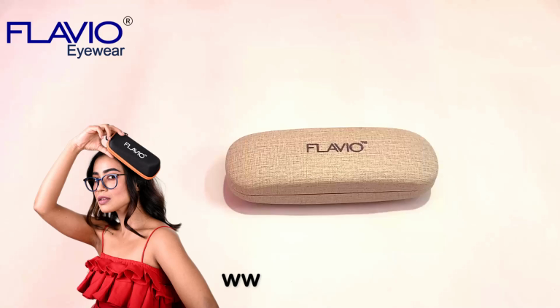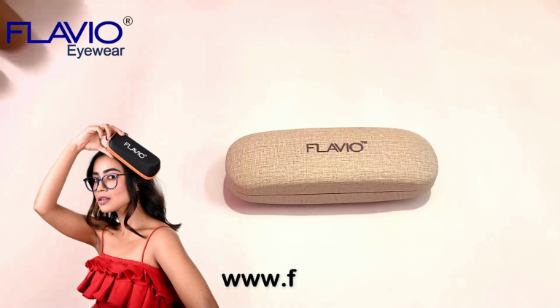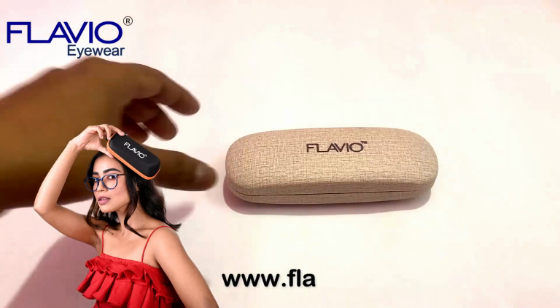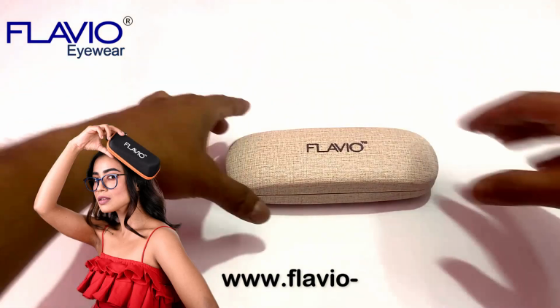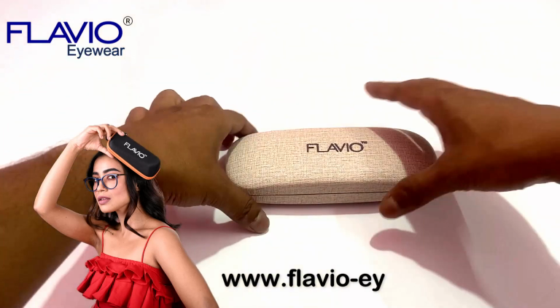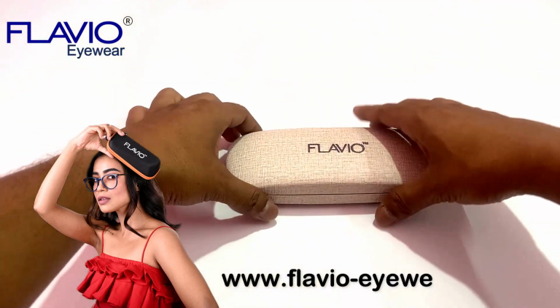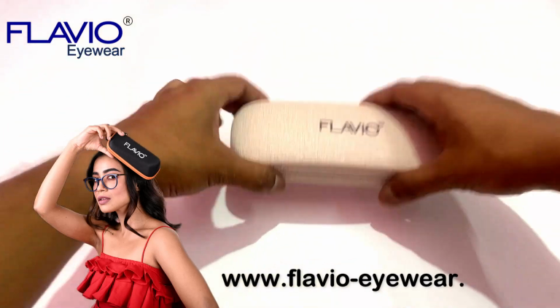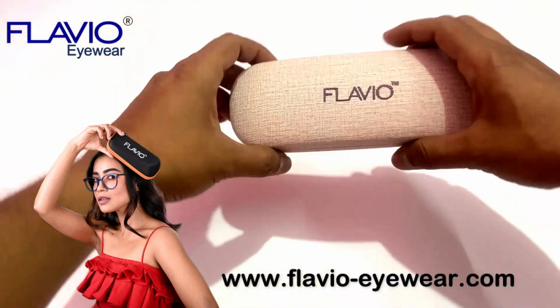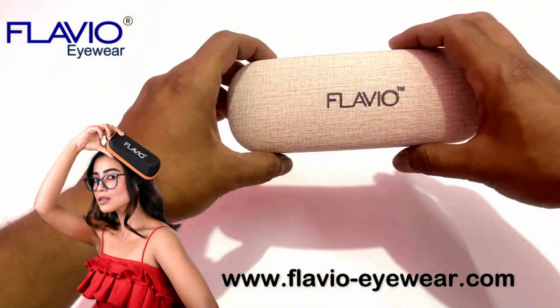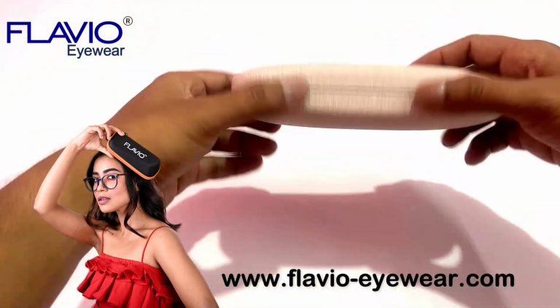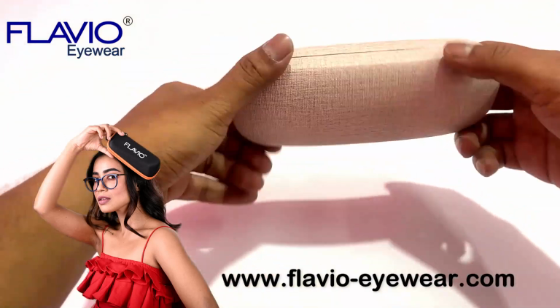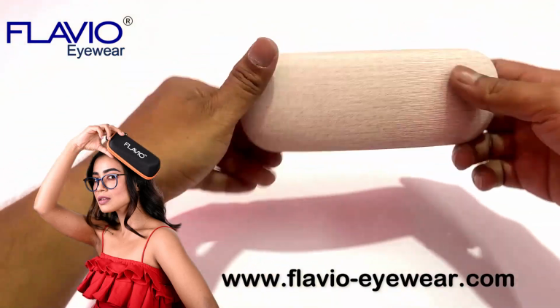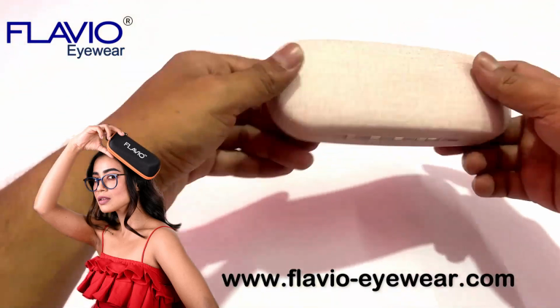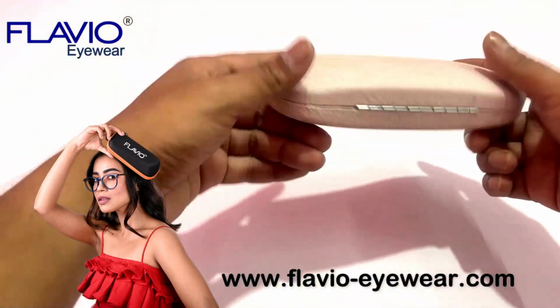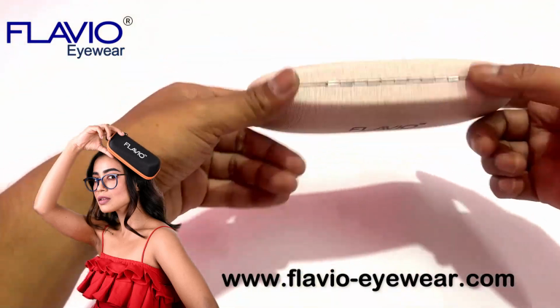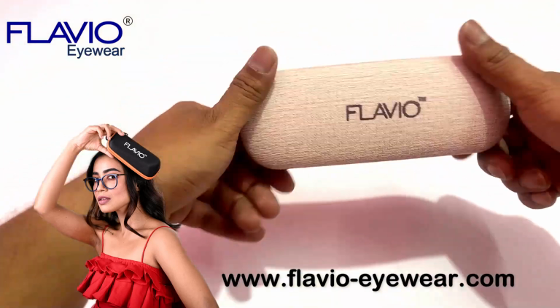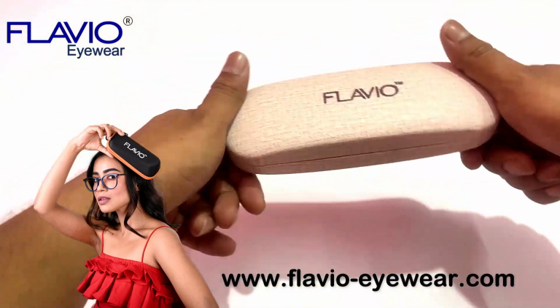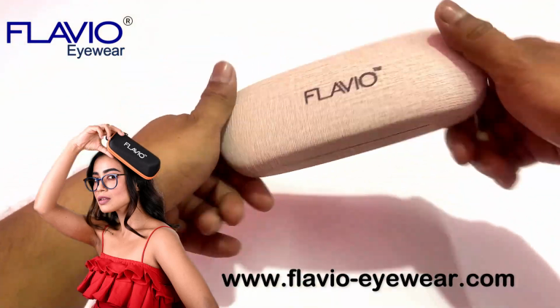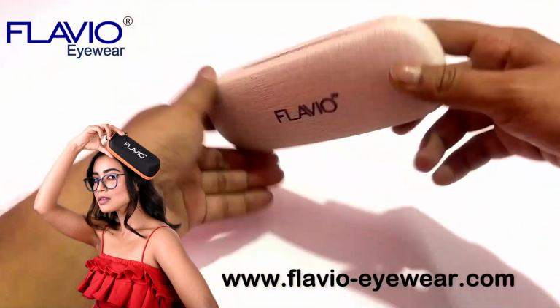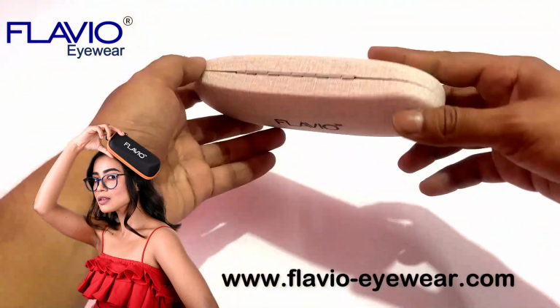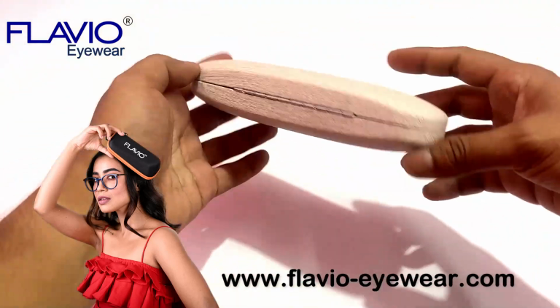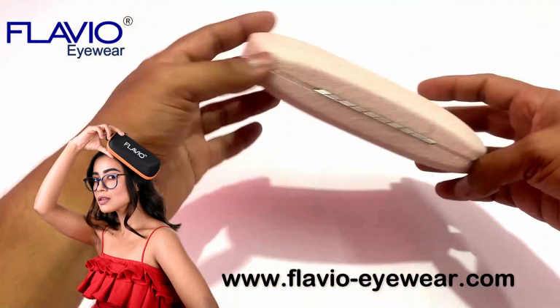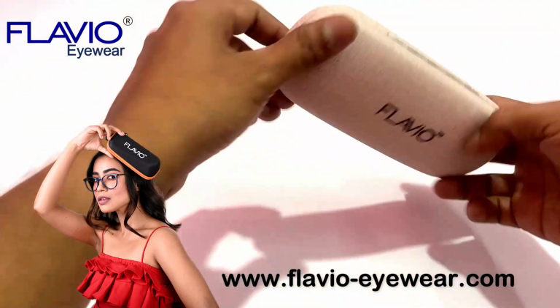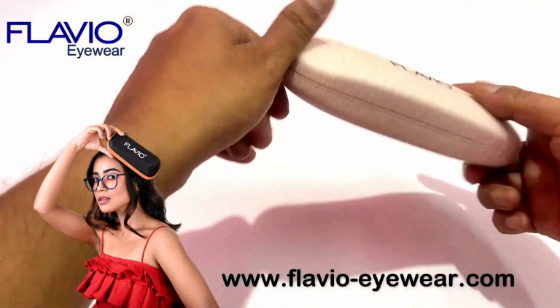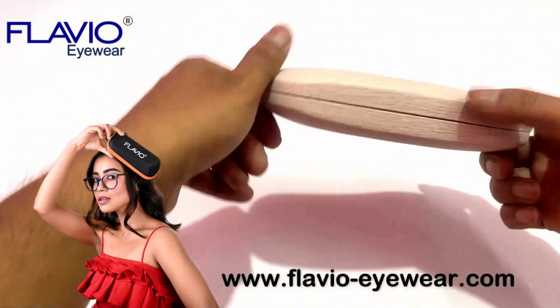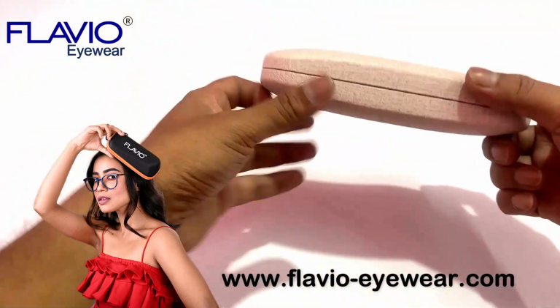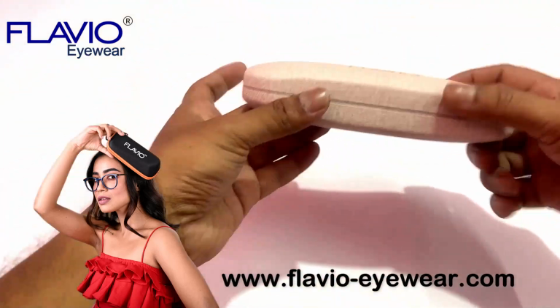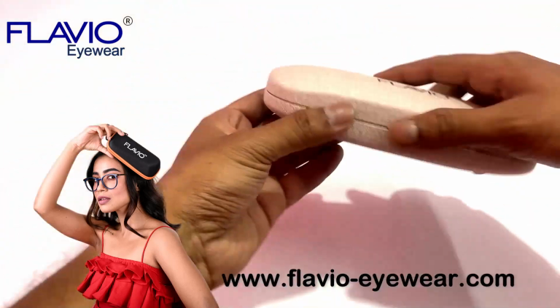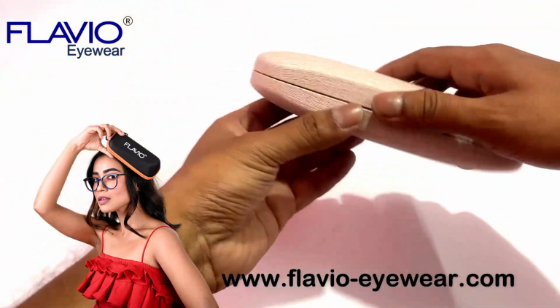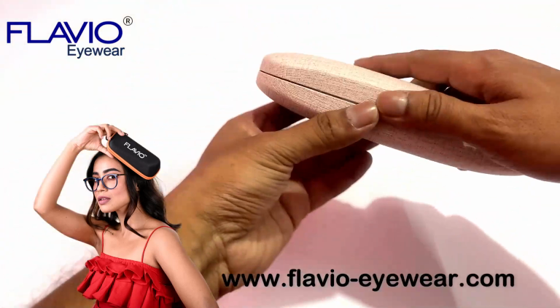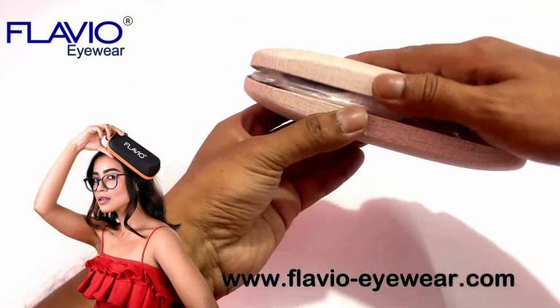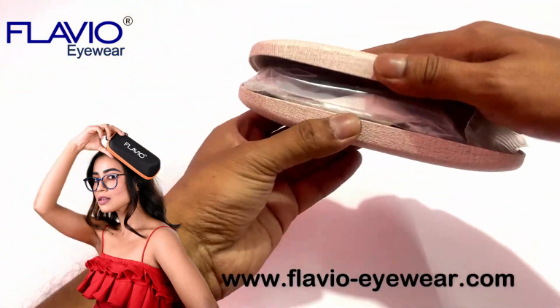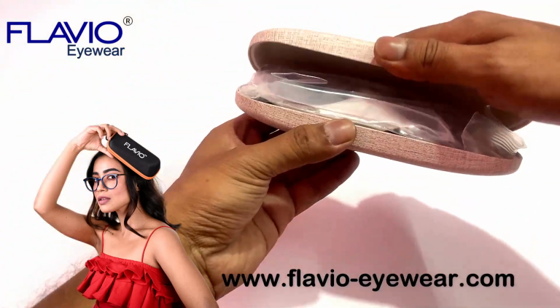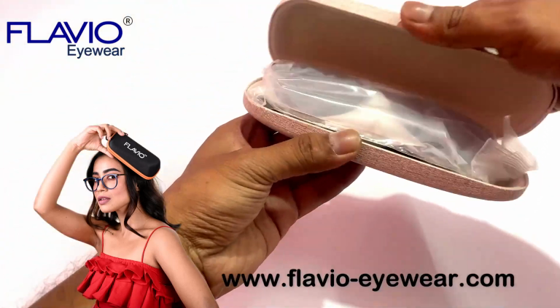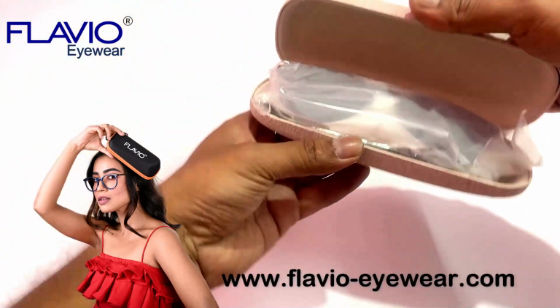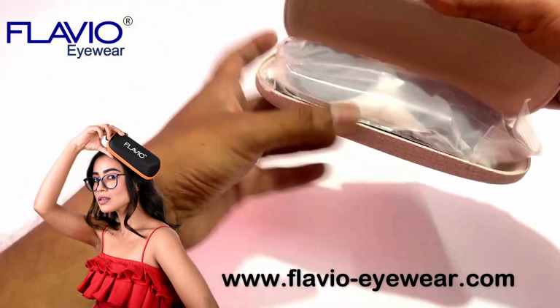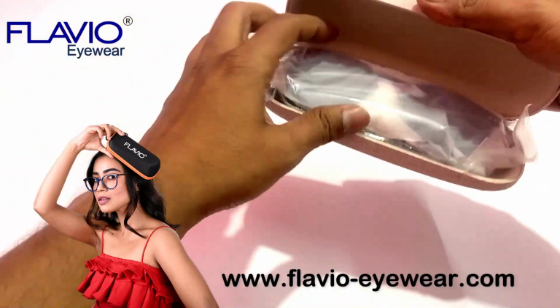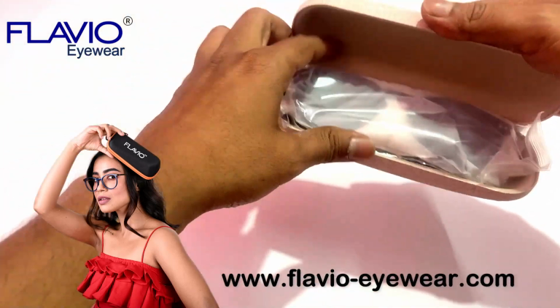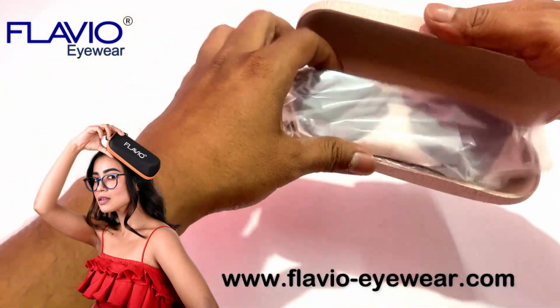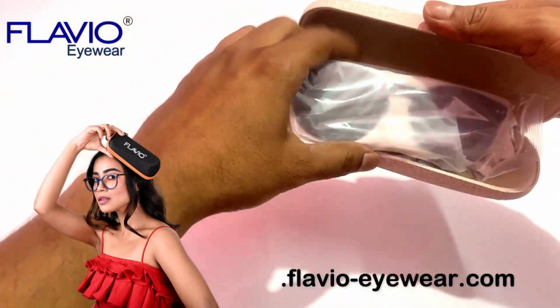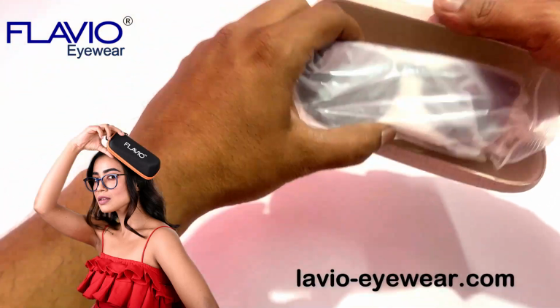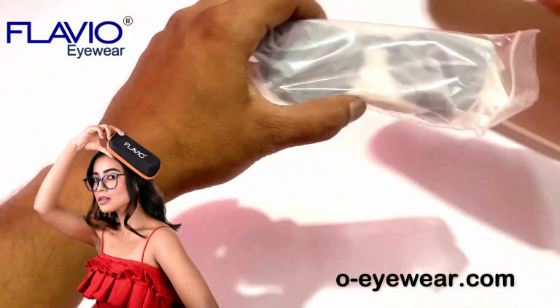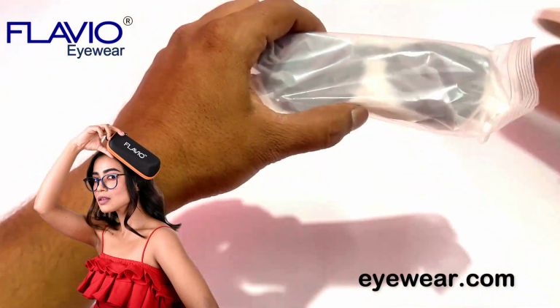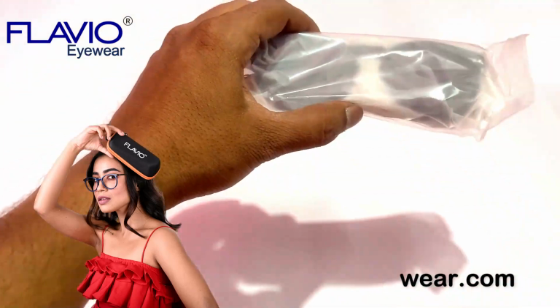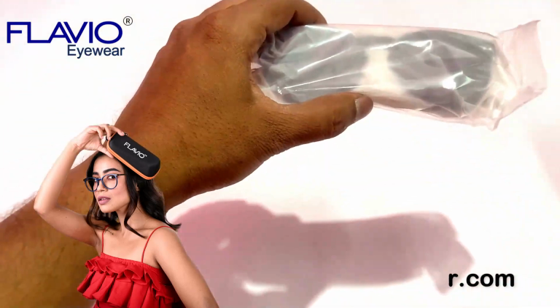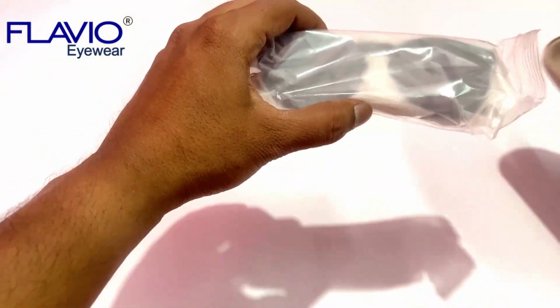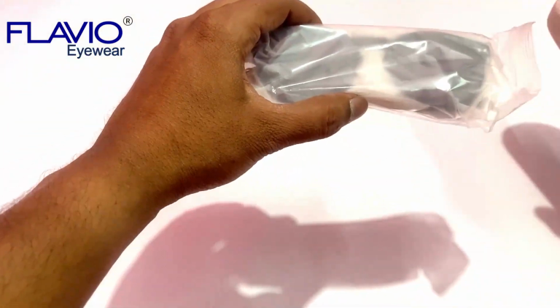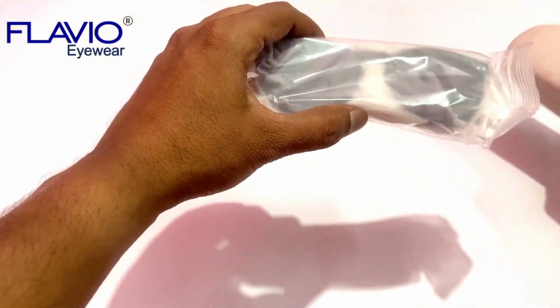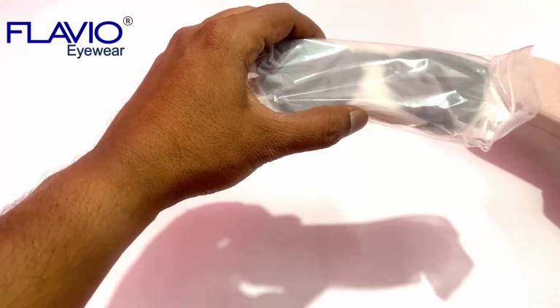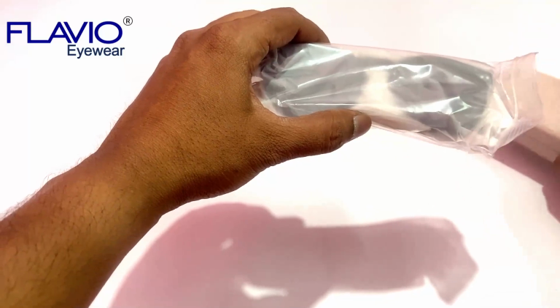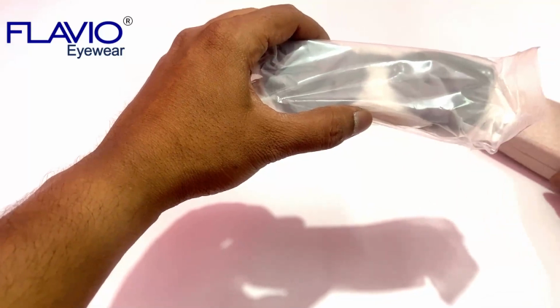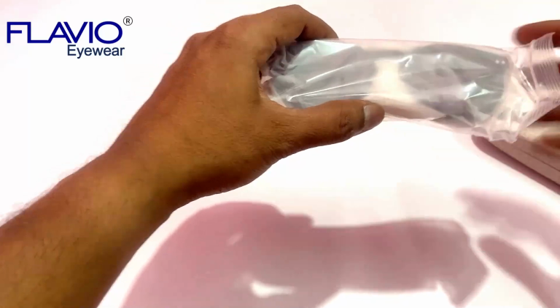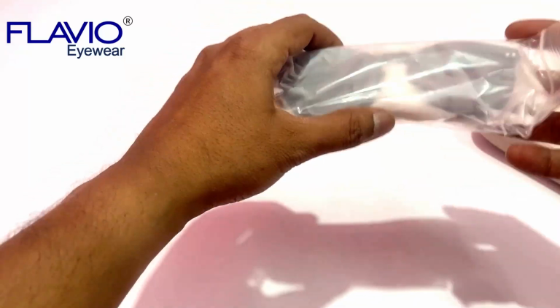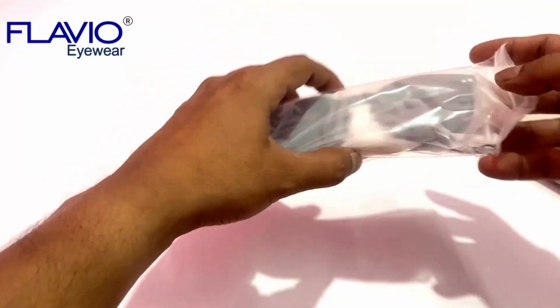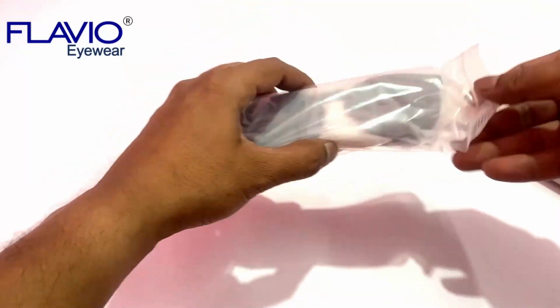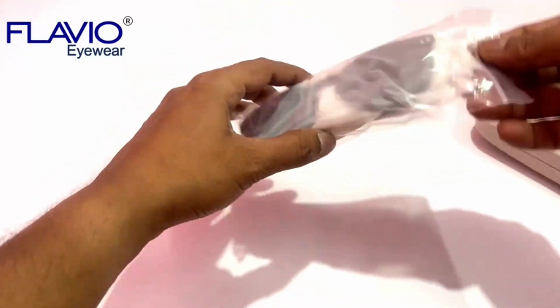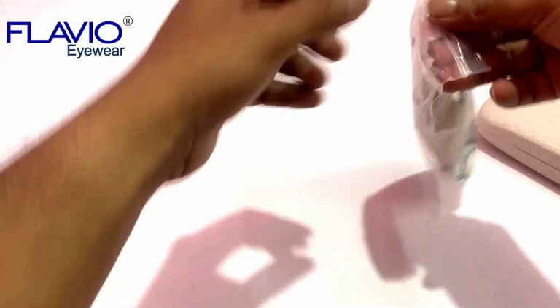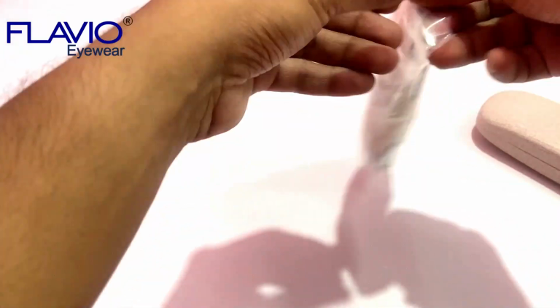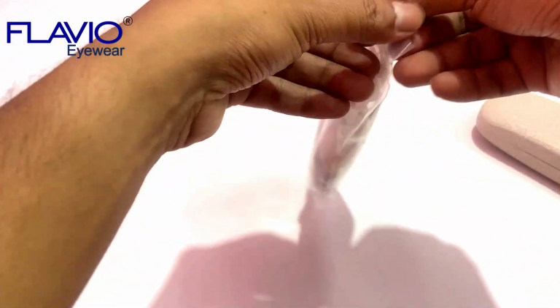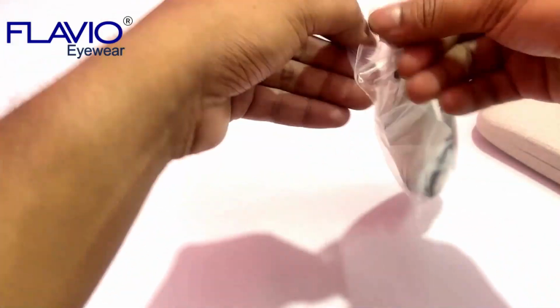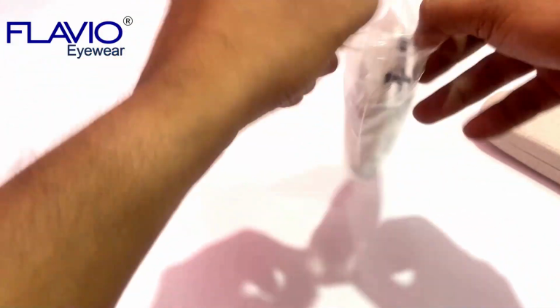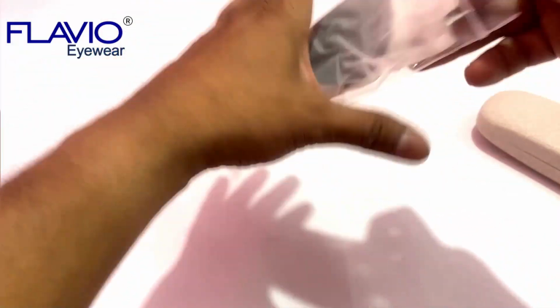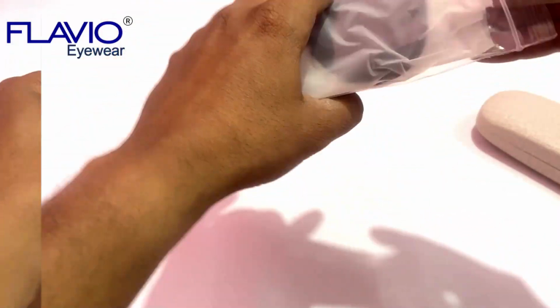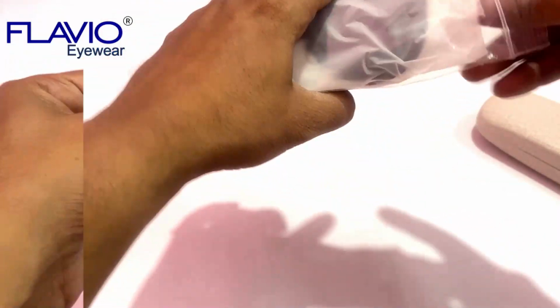This clip-on sunglass just arrived from our factory where our highly experienced opticians equipped it with premium-quality blue-cut lenses.